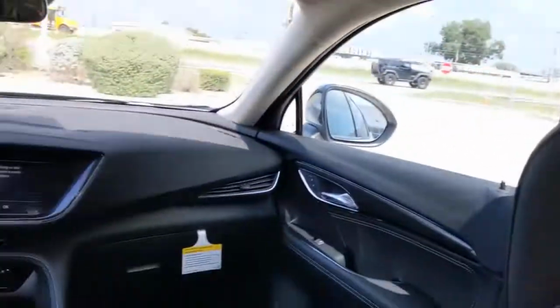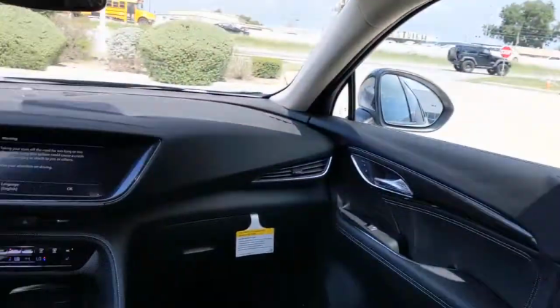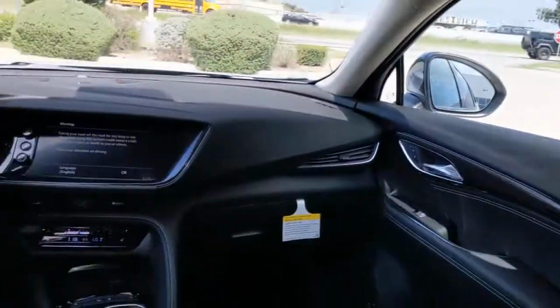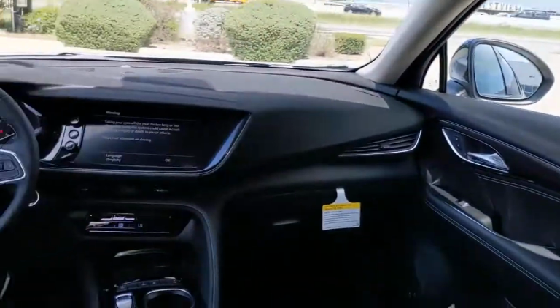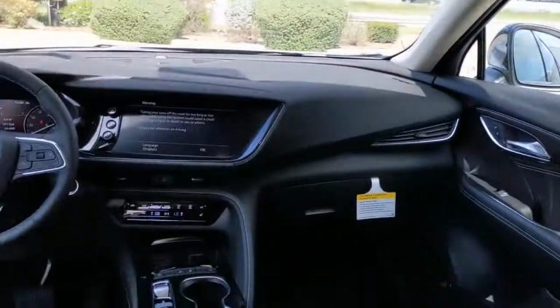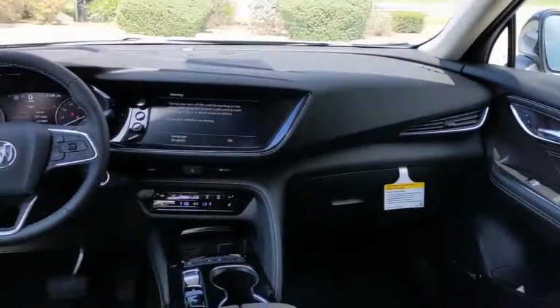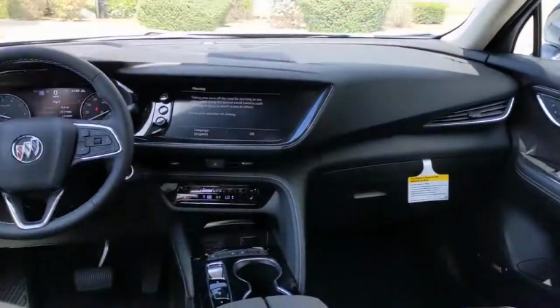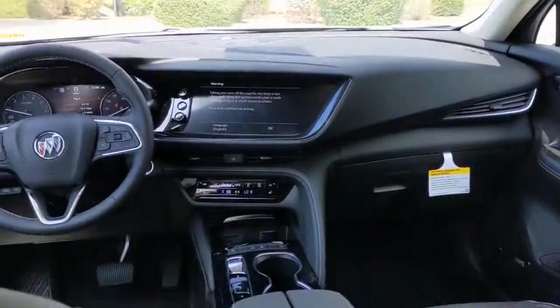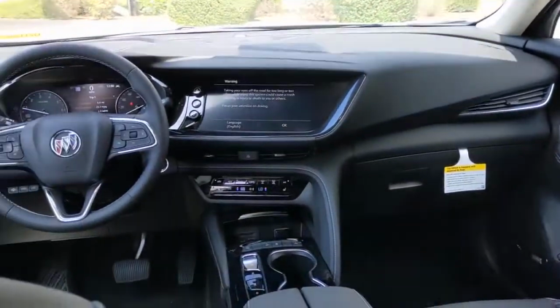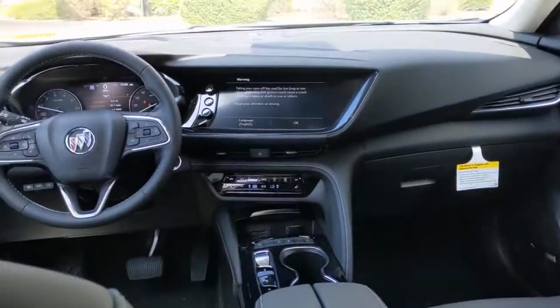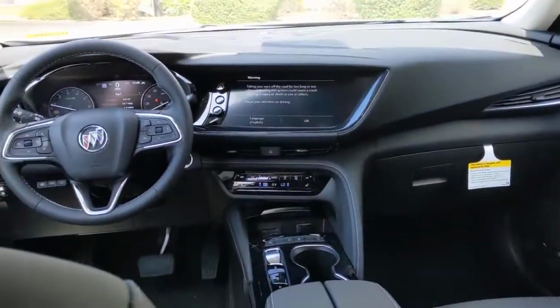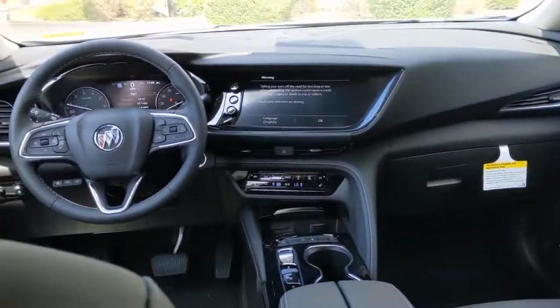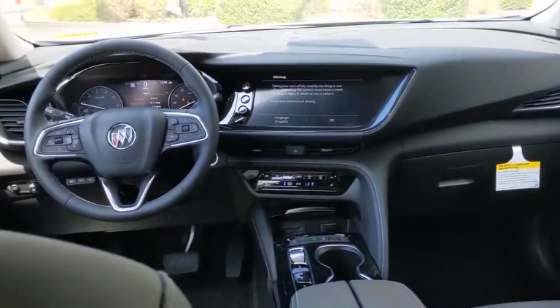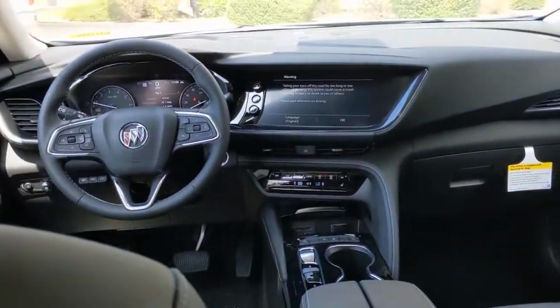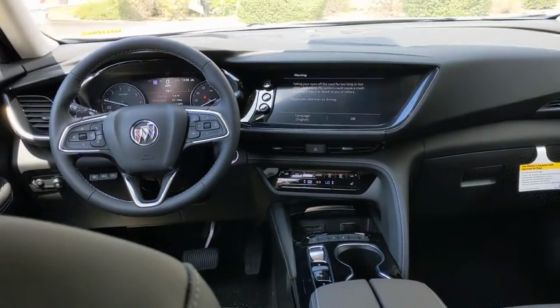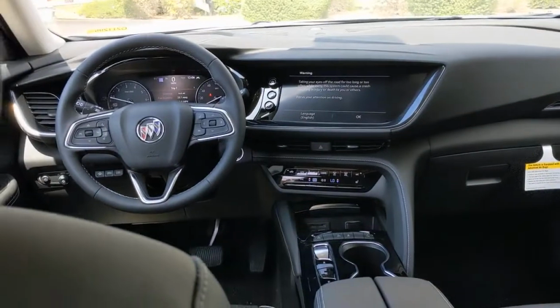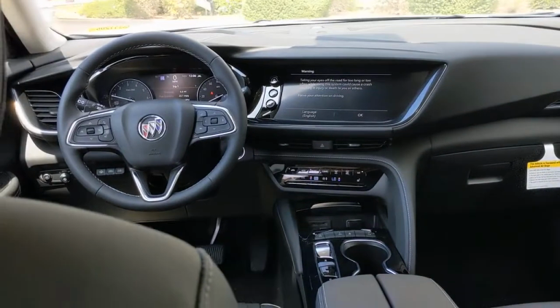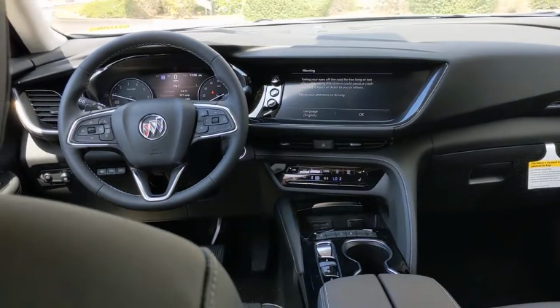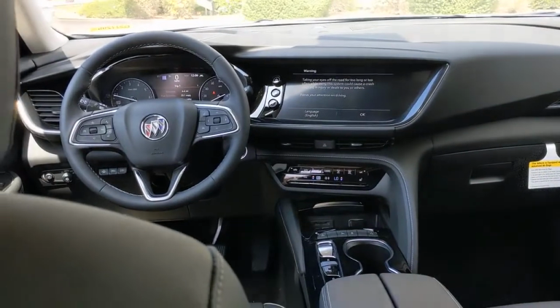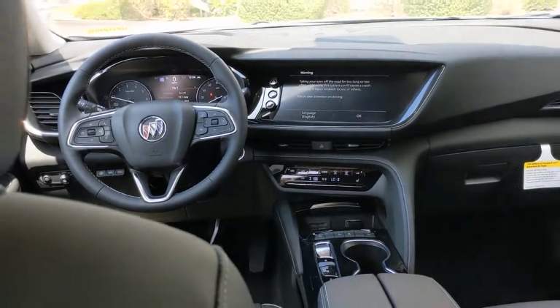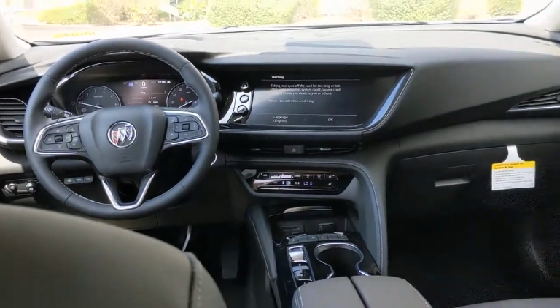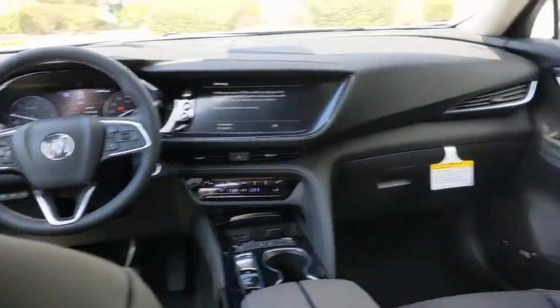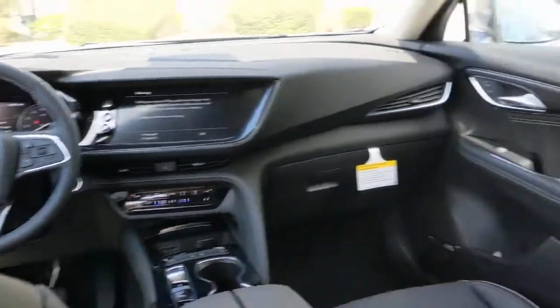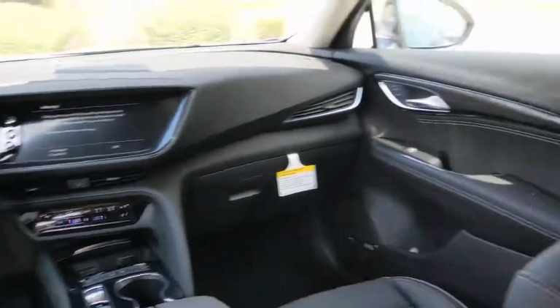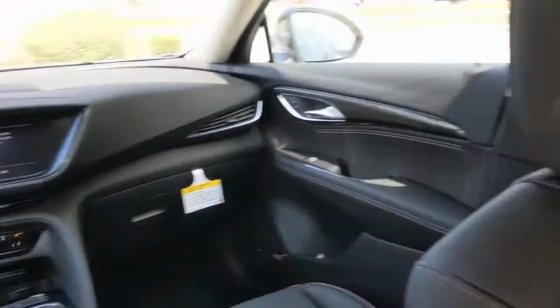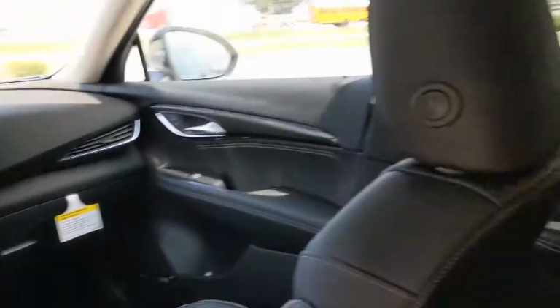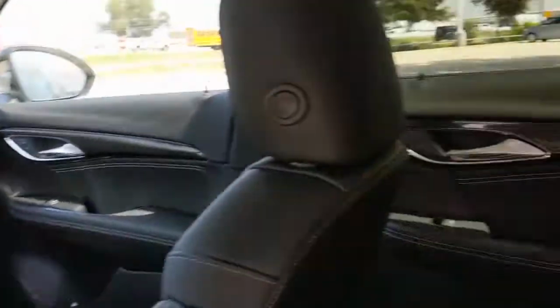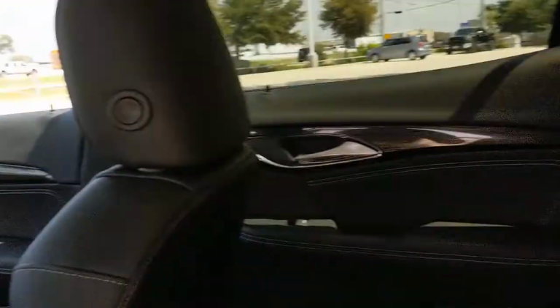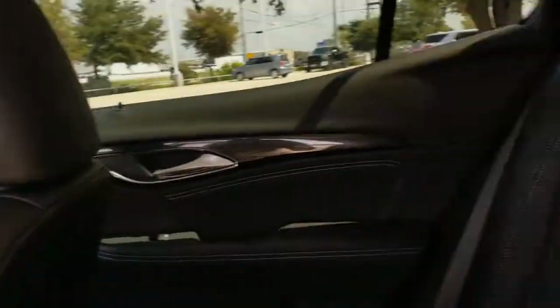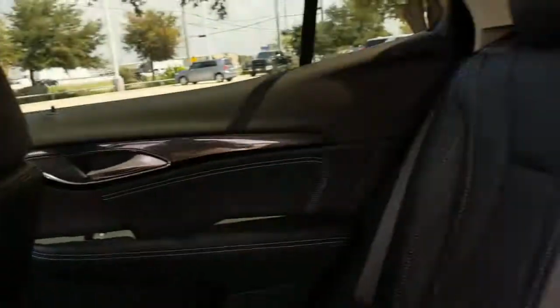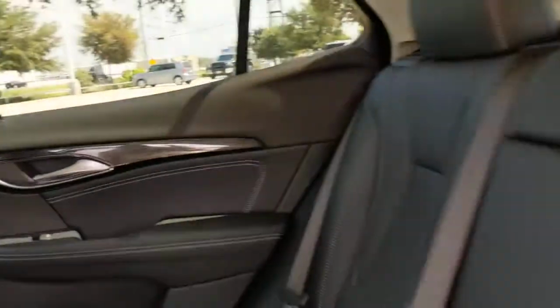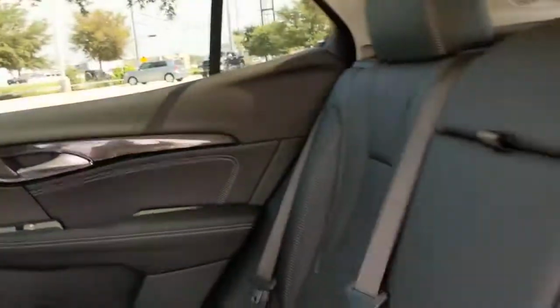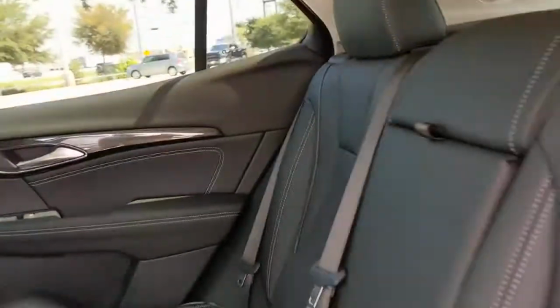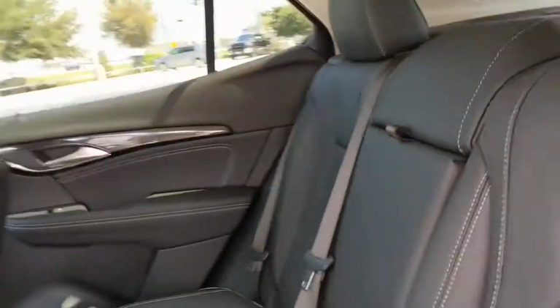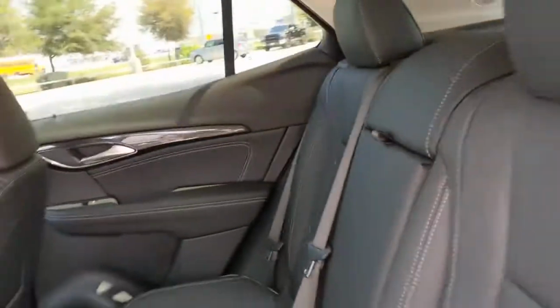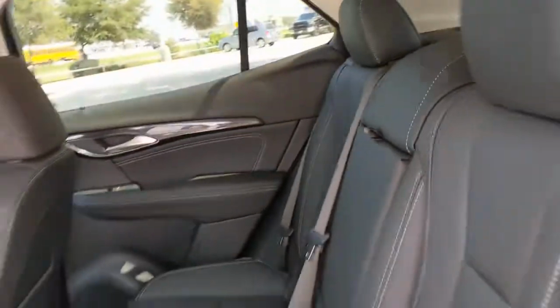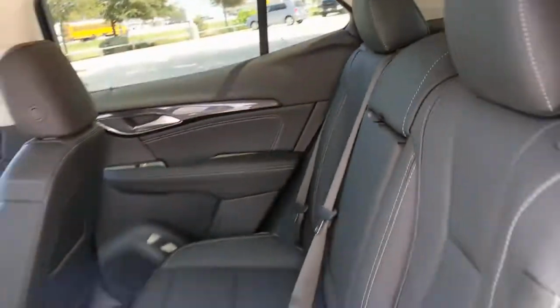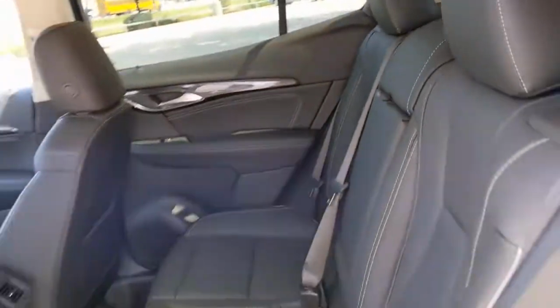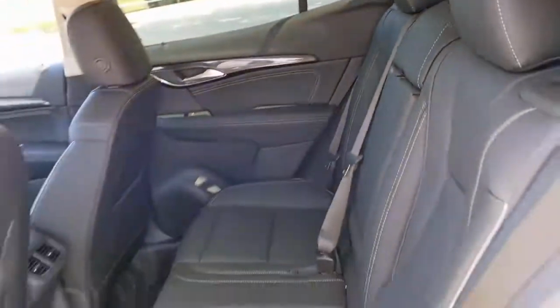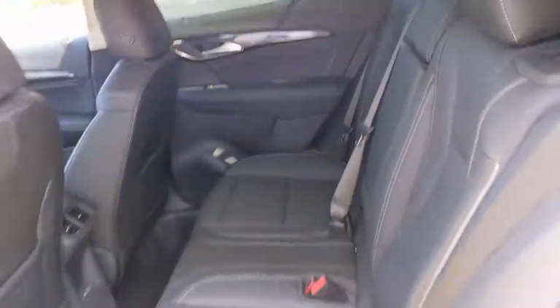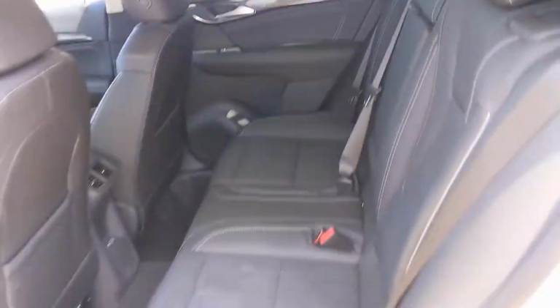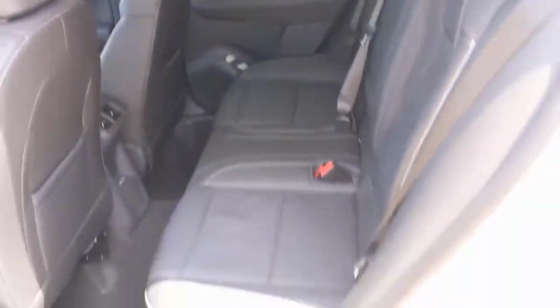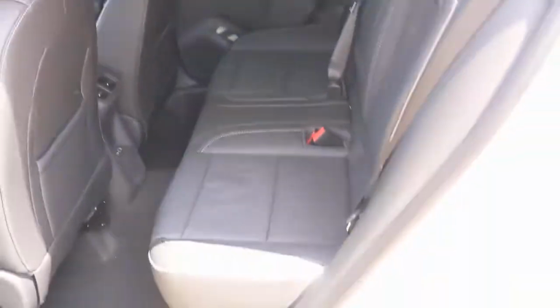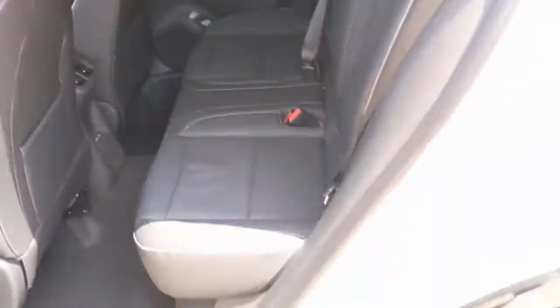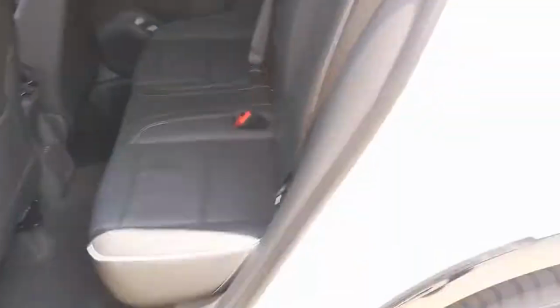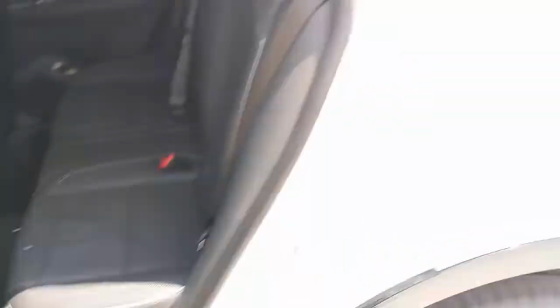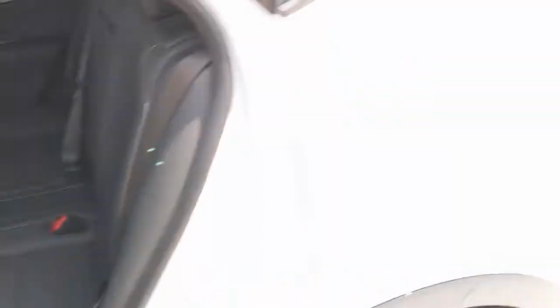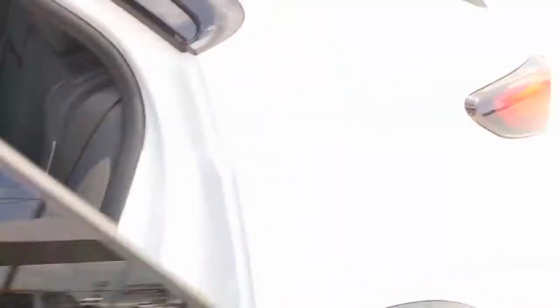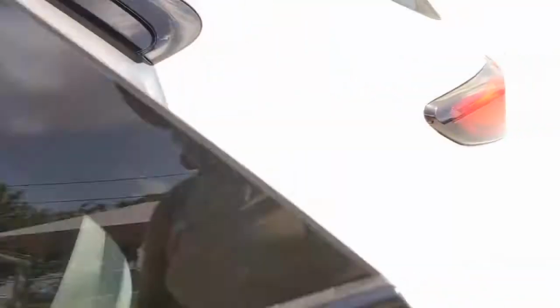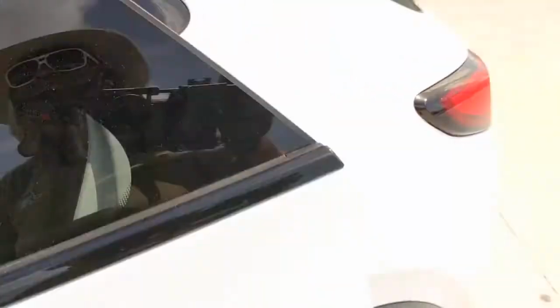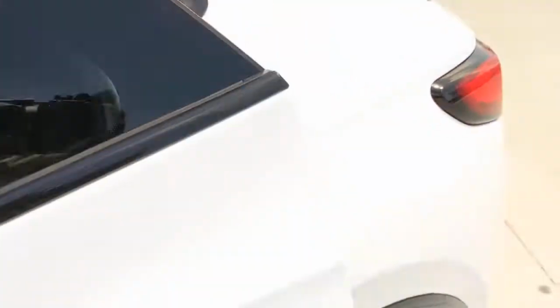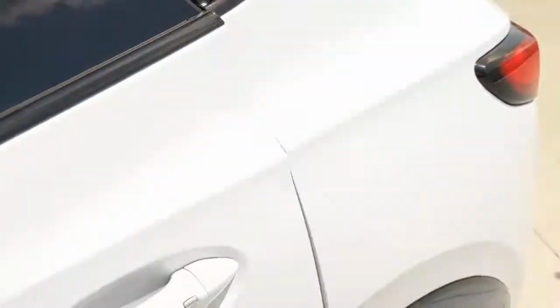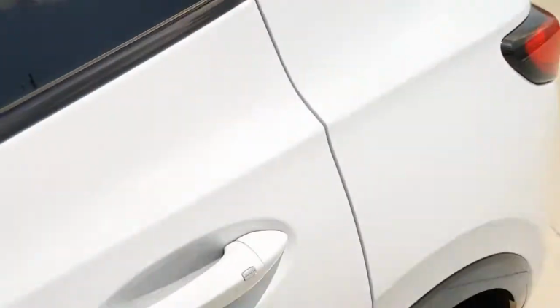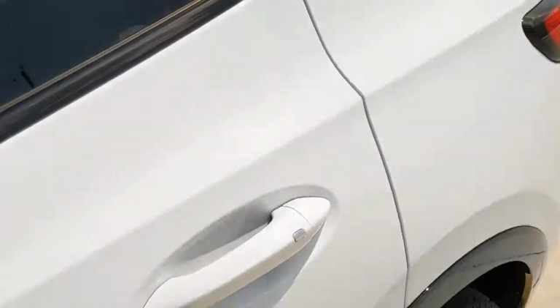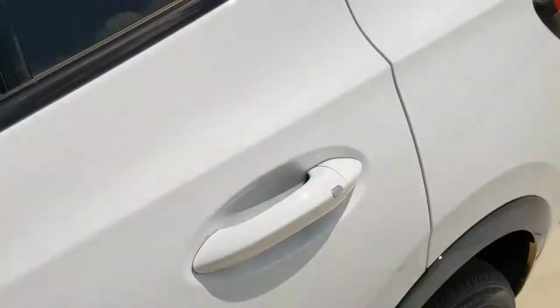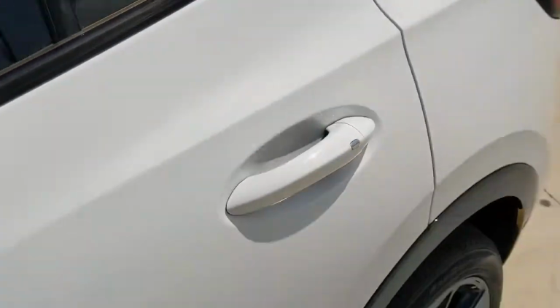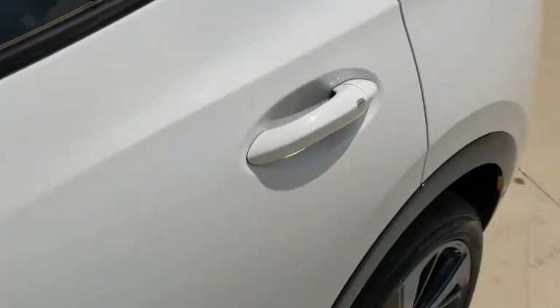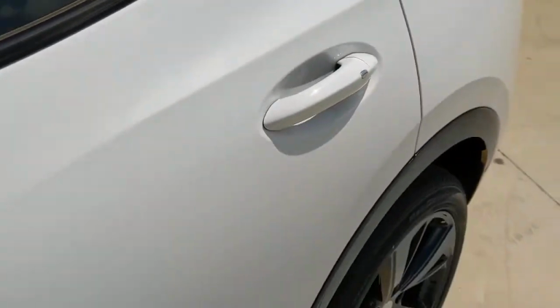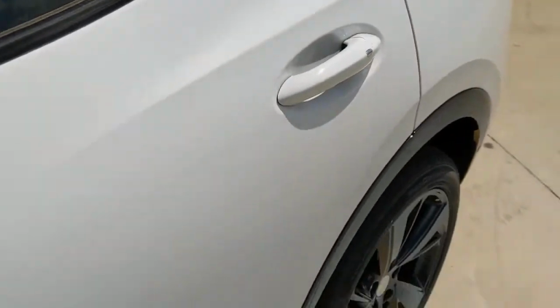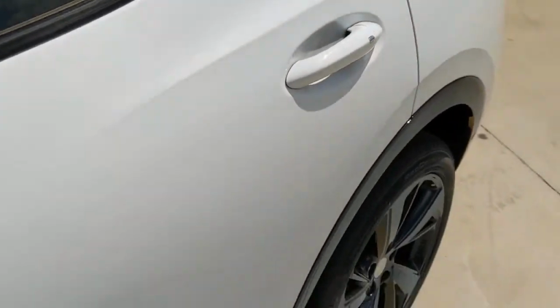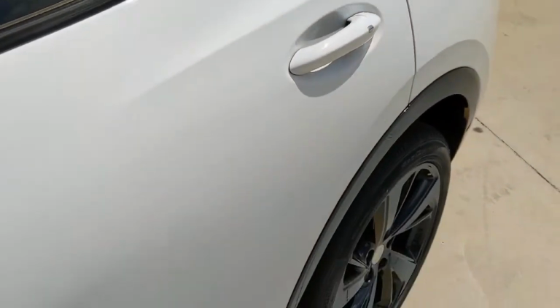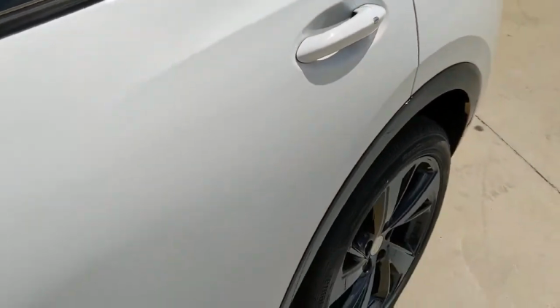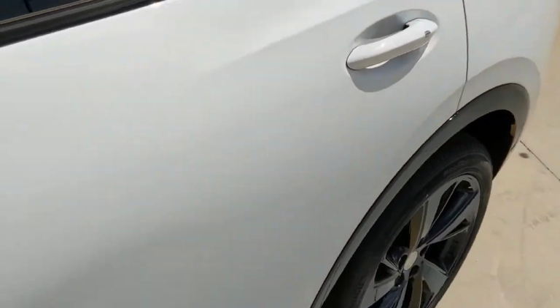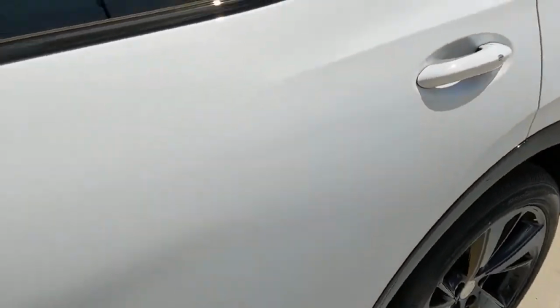Discover how satisfying driving can be. Experience the spirited agility and refined styling of the Envision.